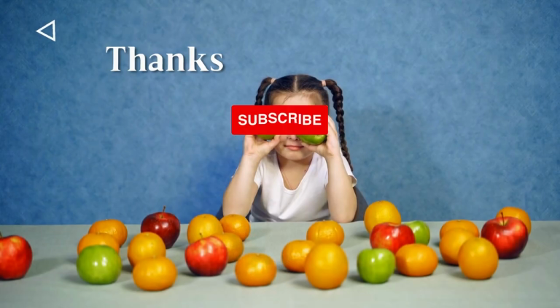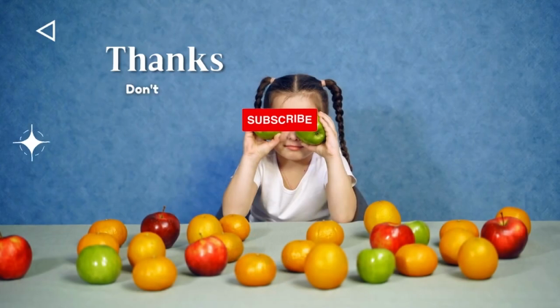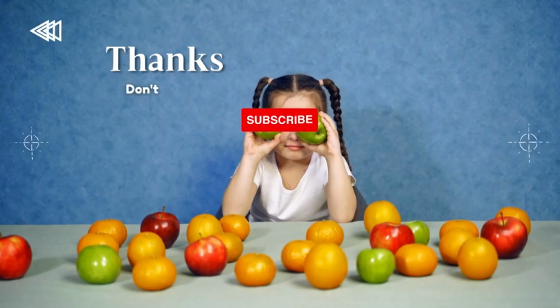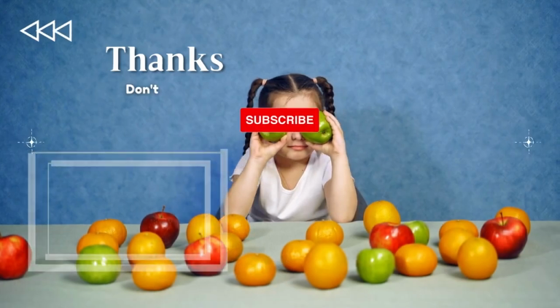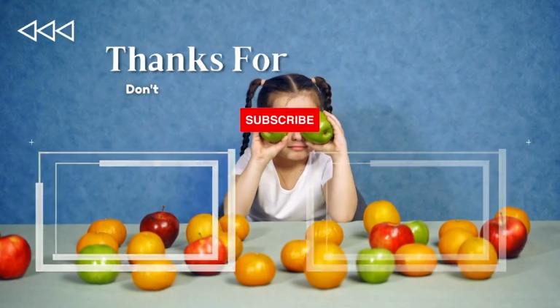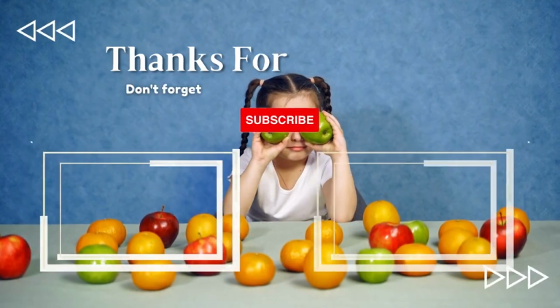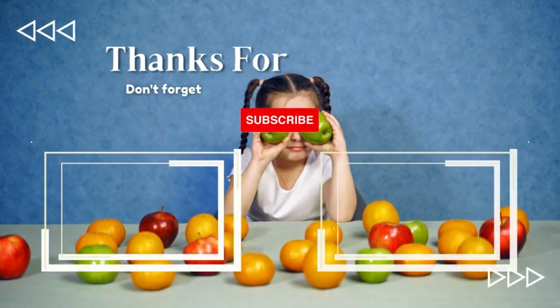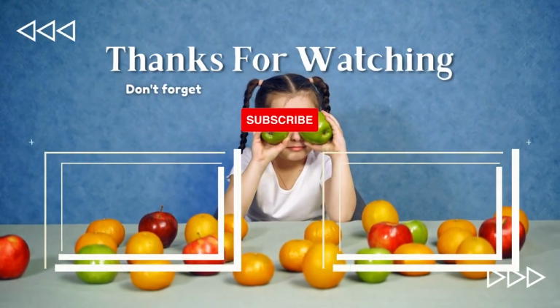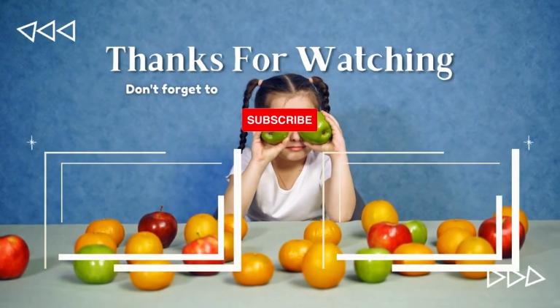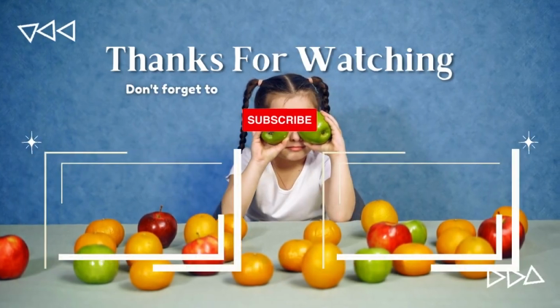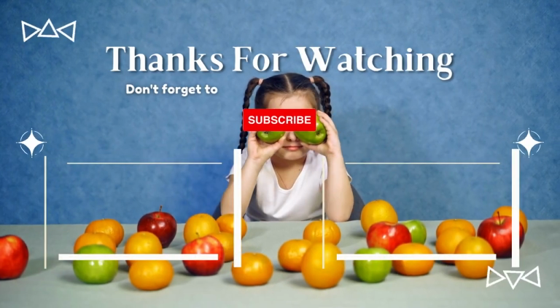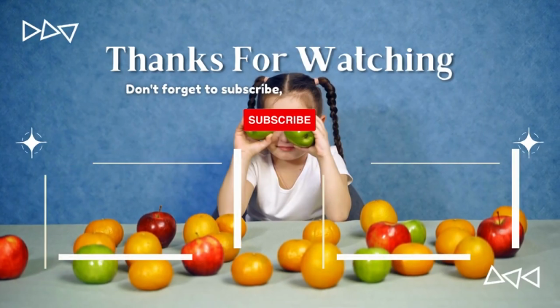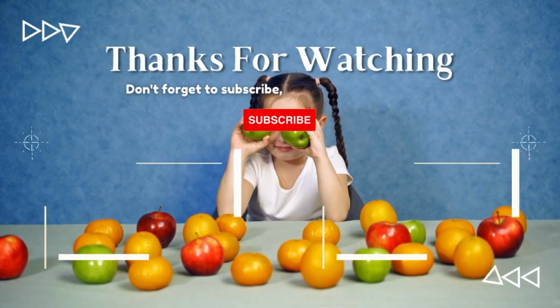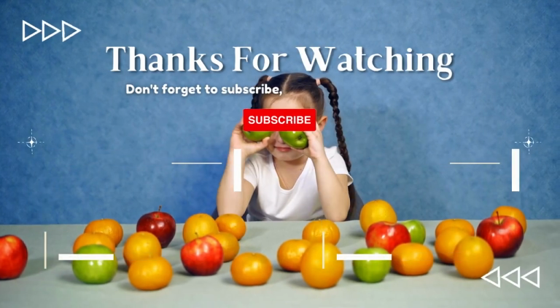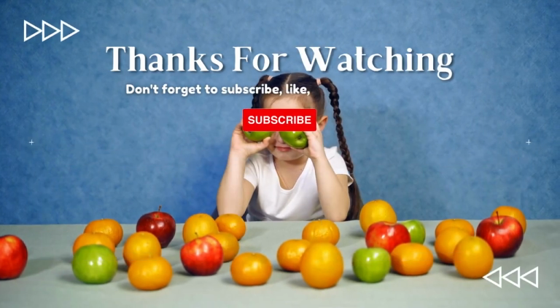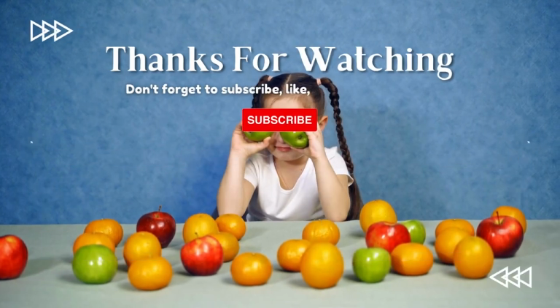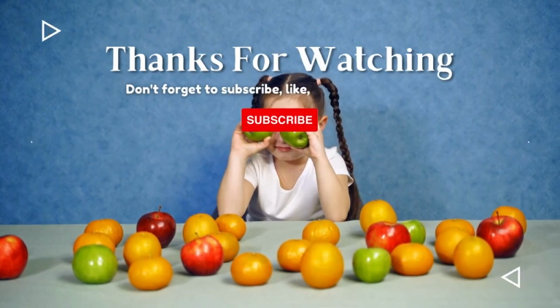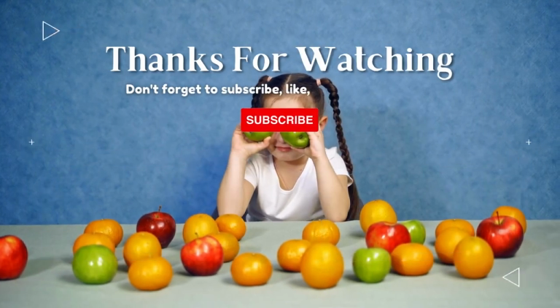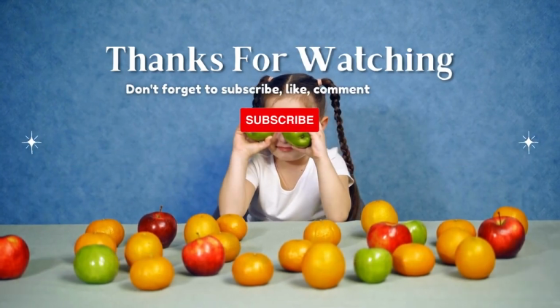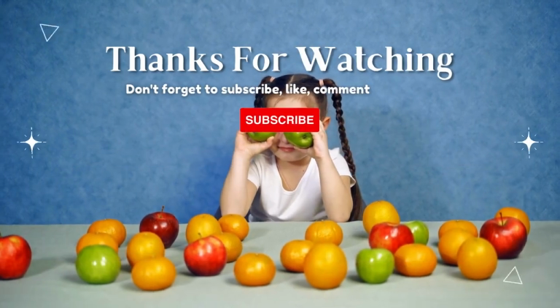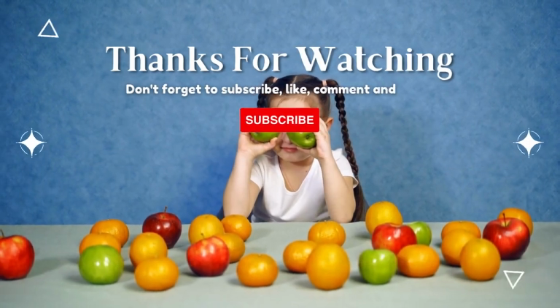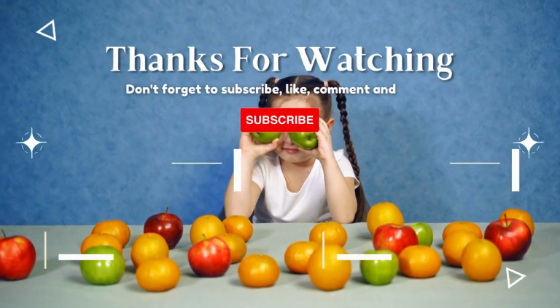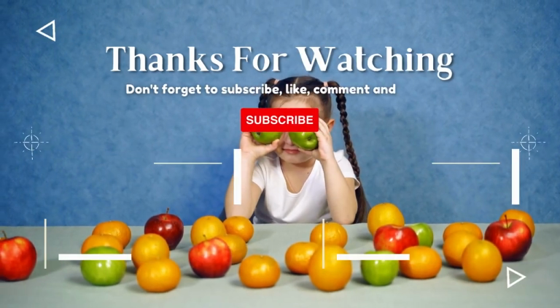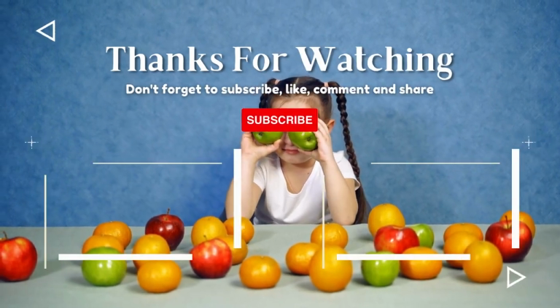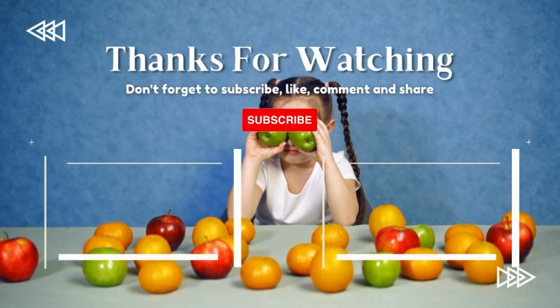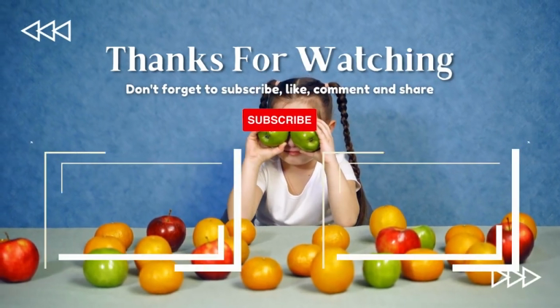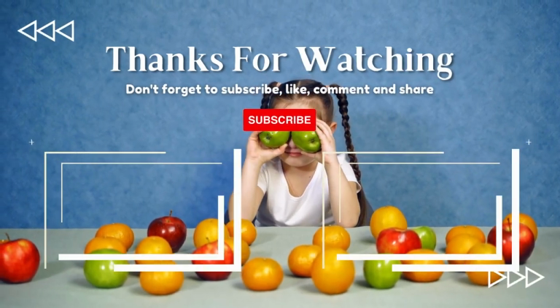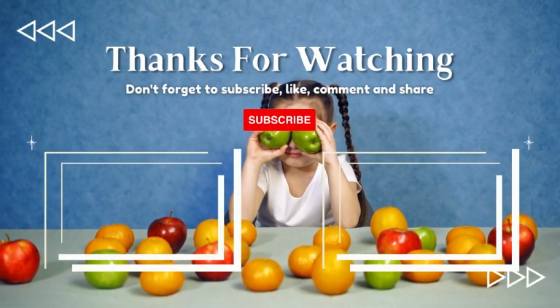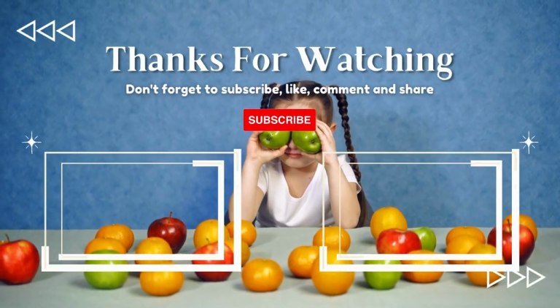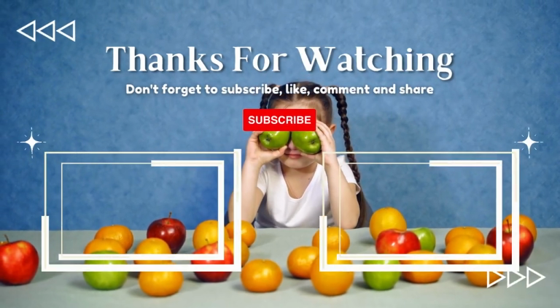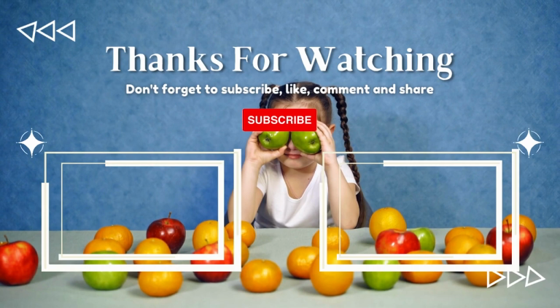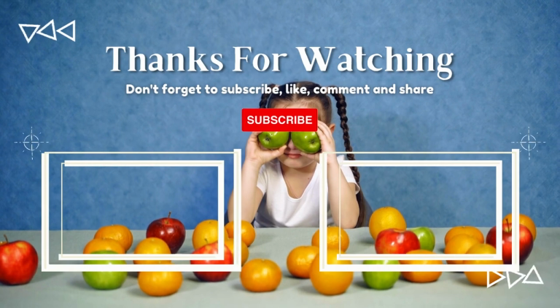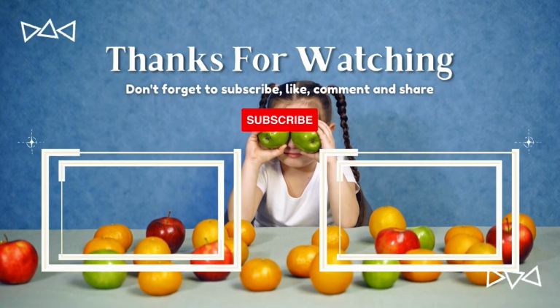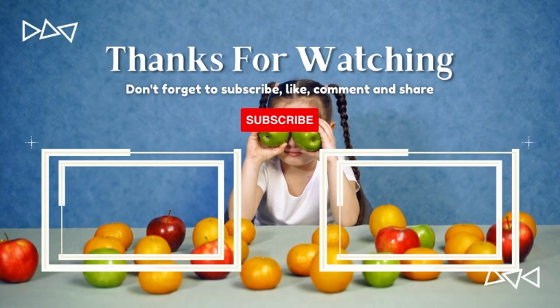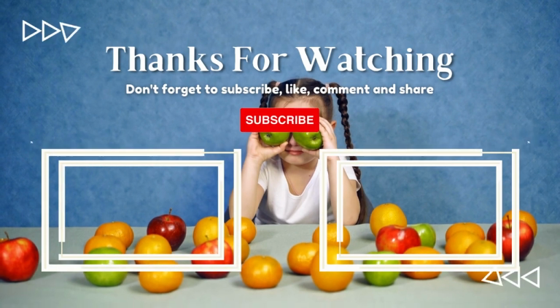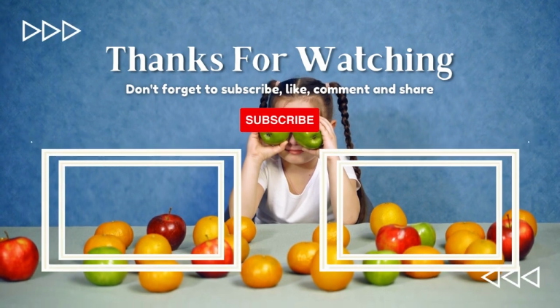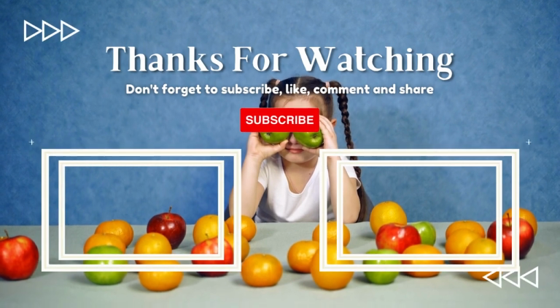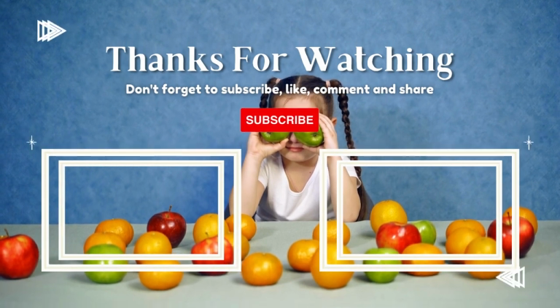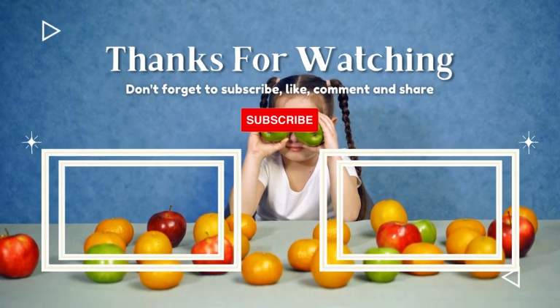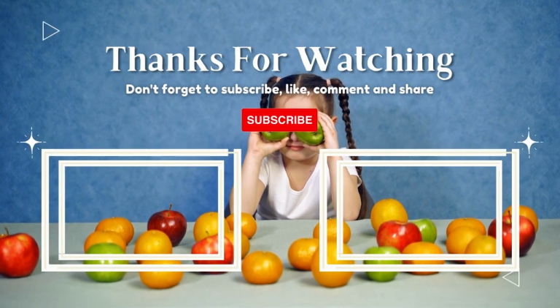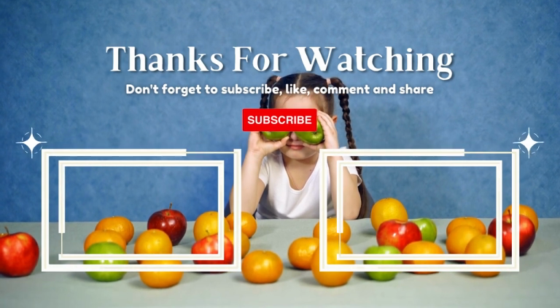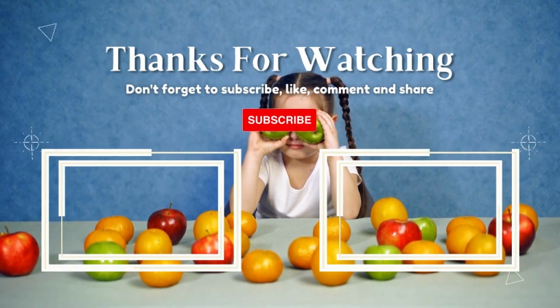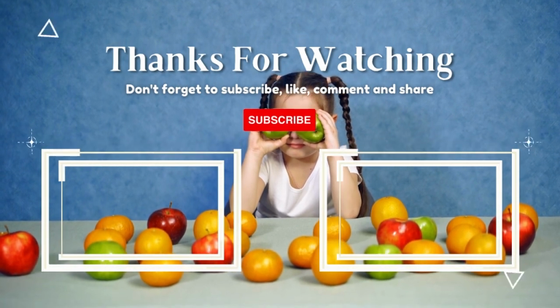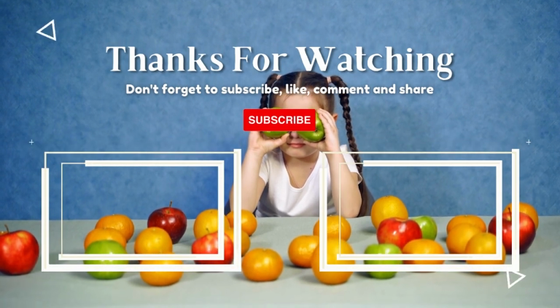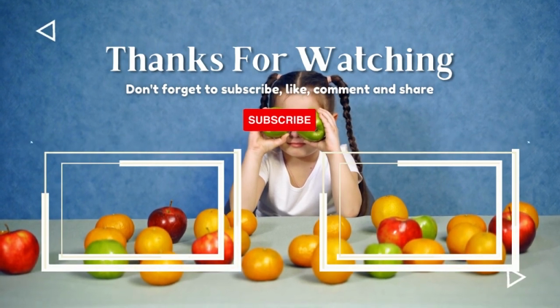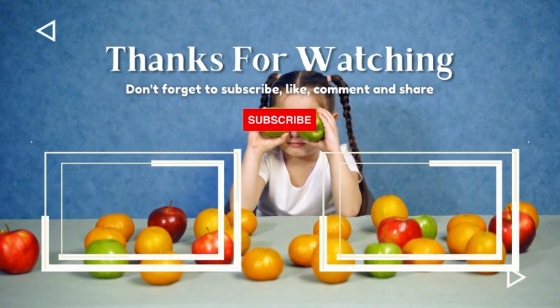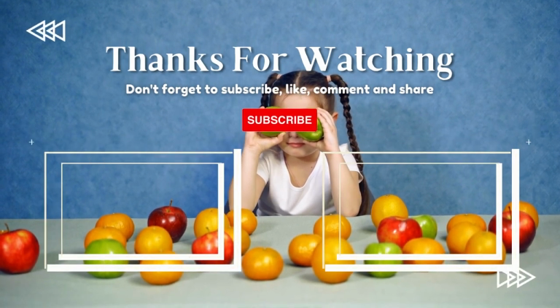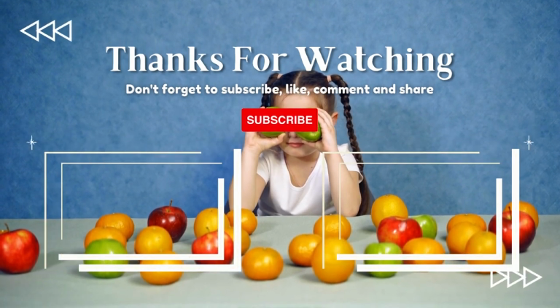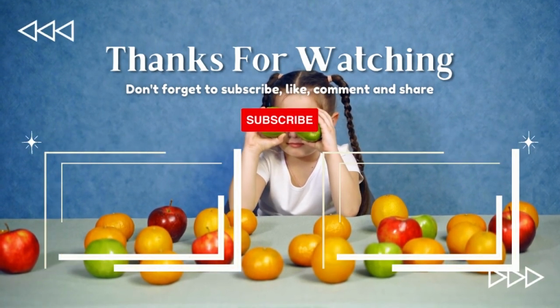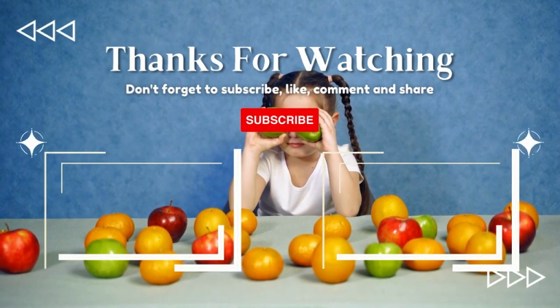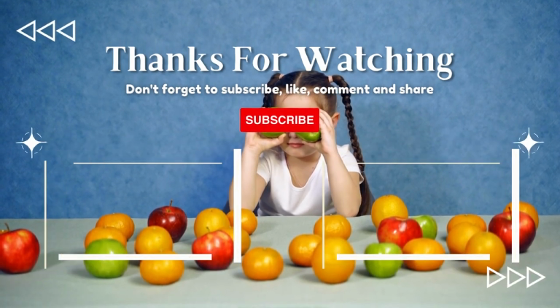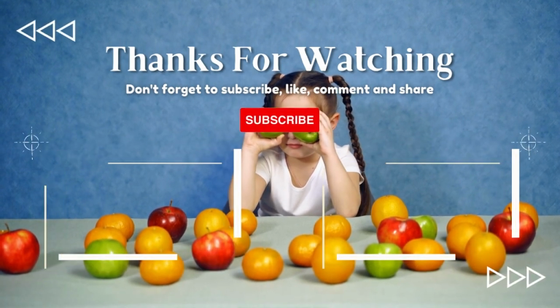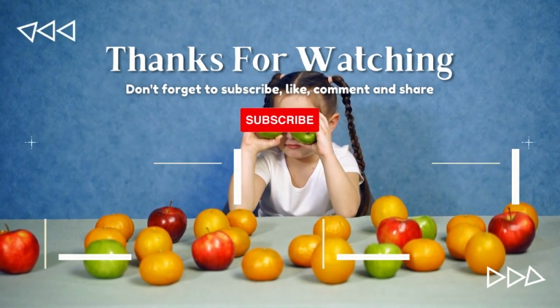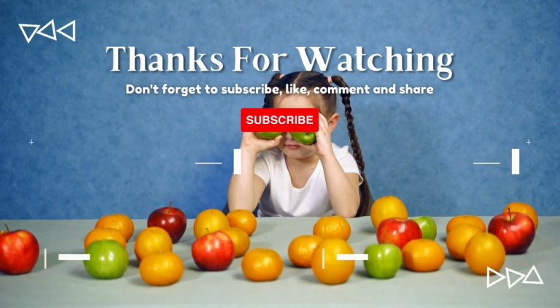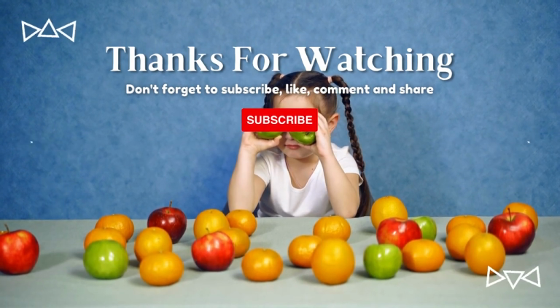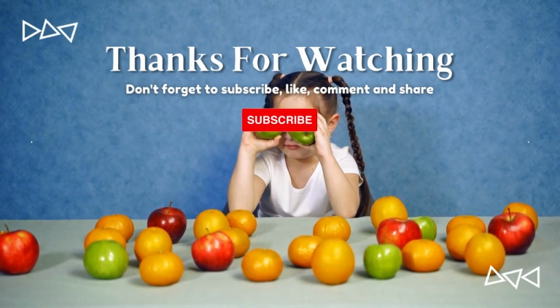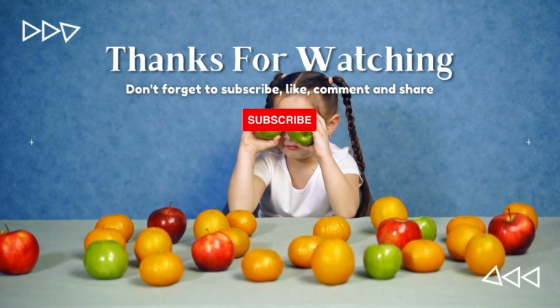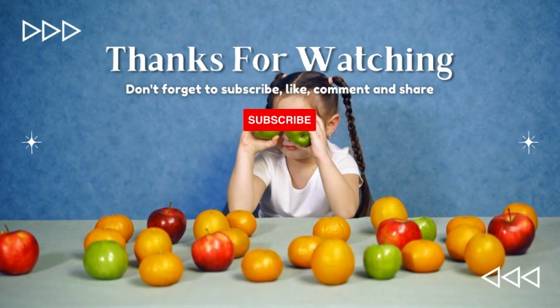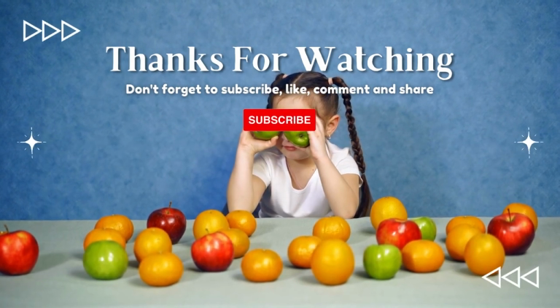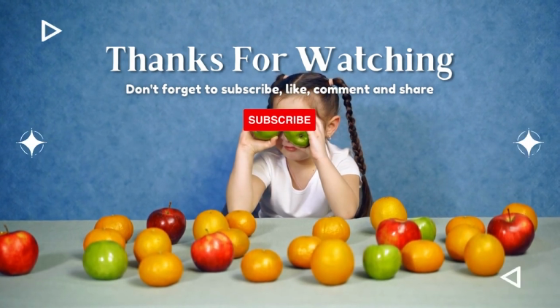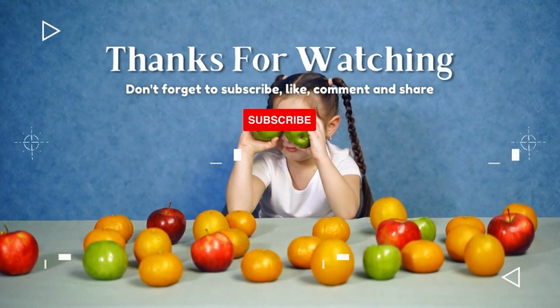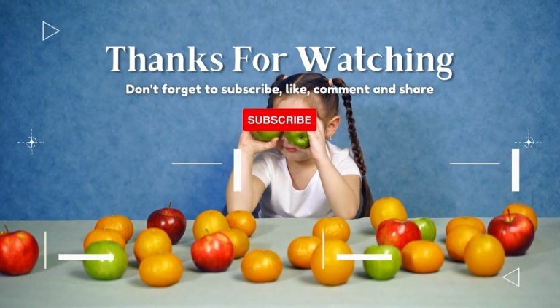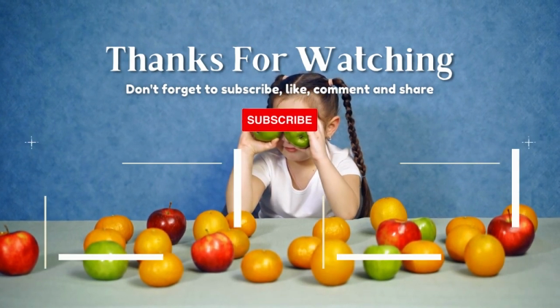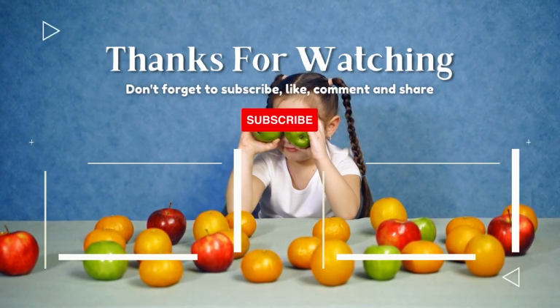Thanks for watching. Don't forget to subscribe, like, comment, and share. See you on the next video.